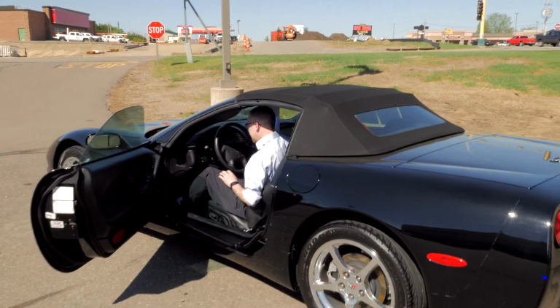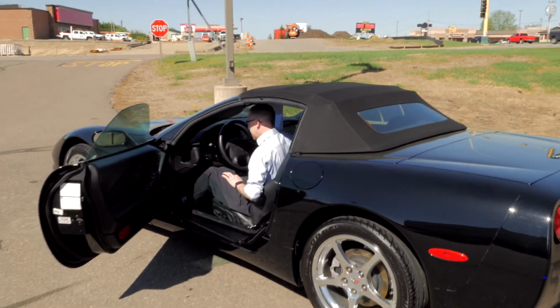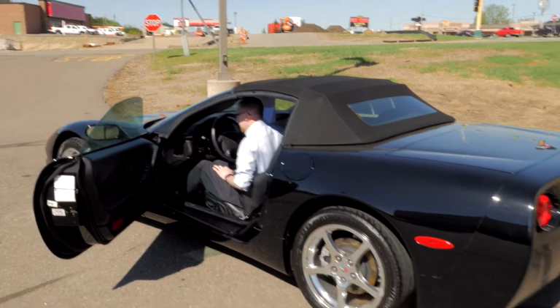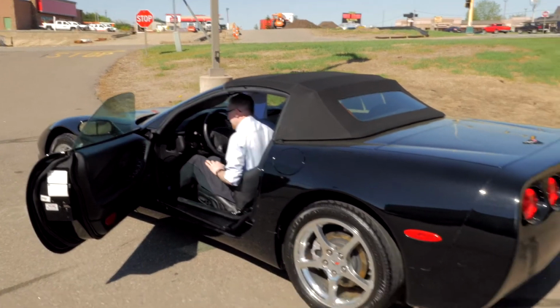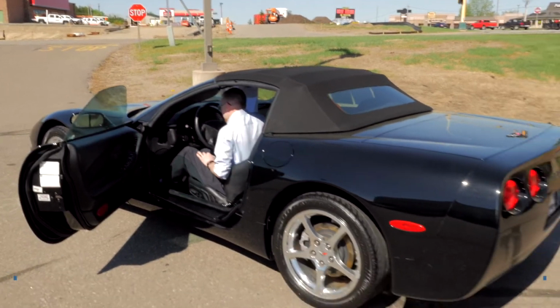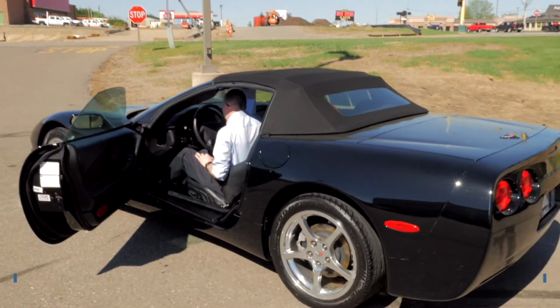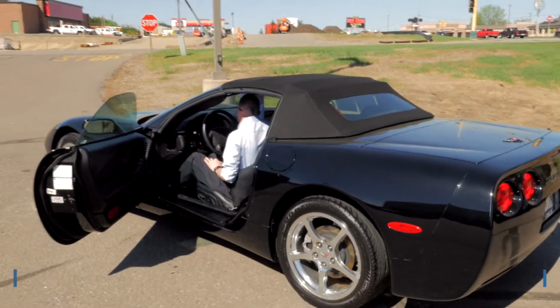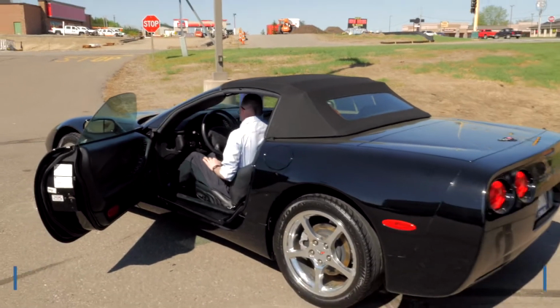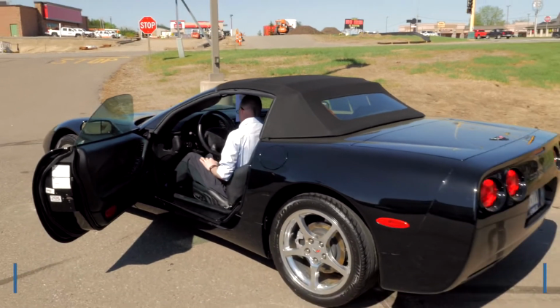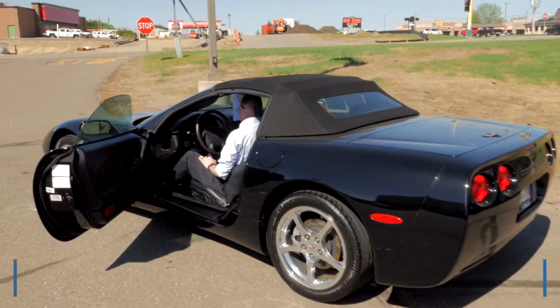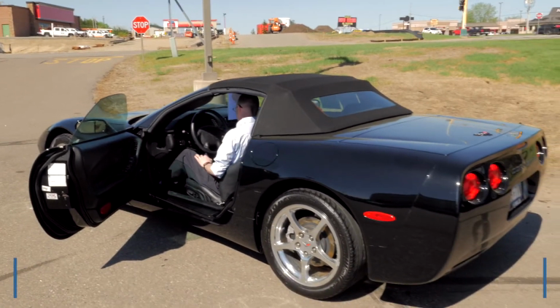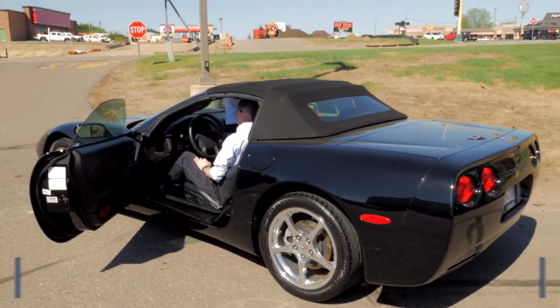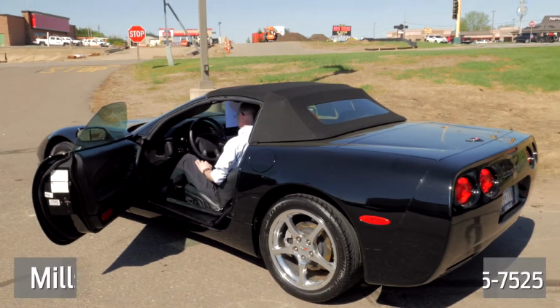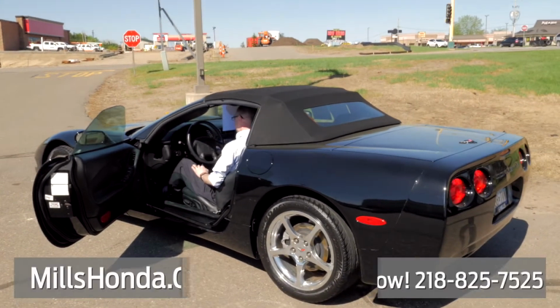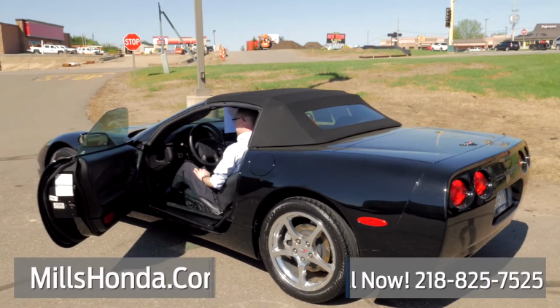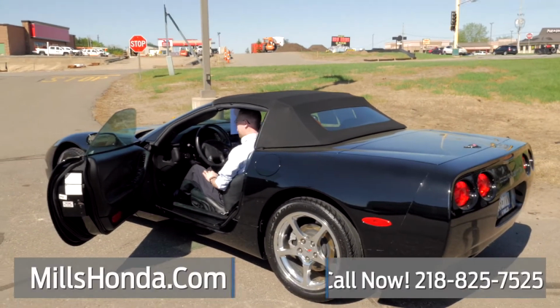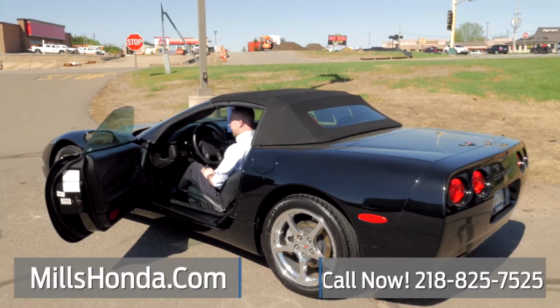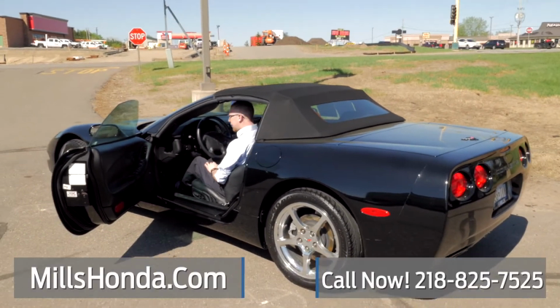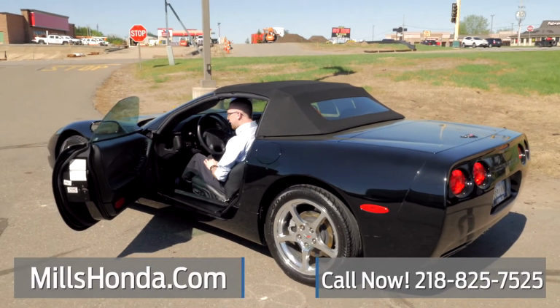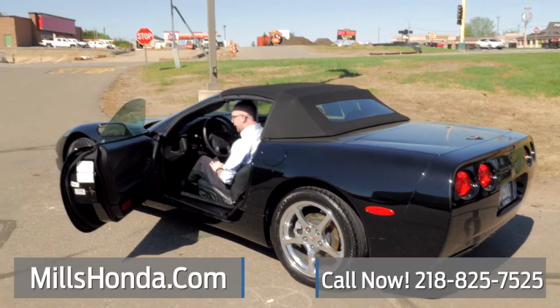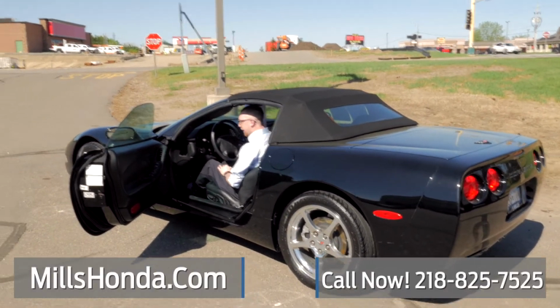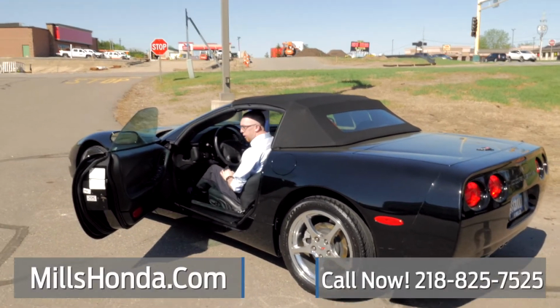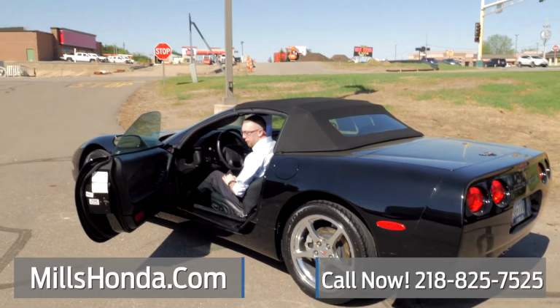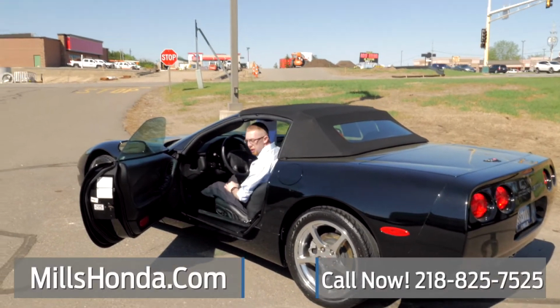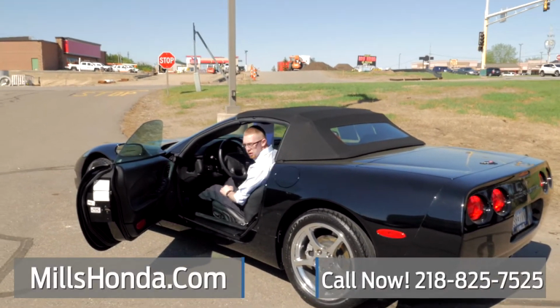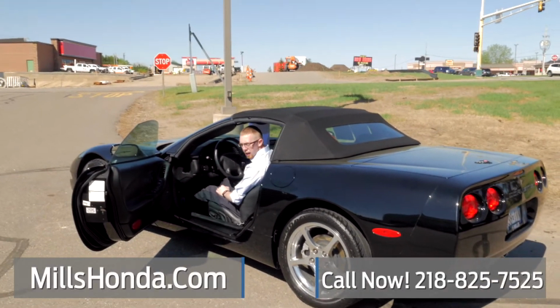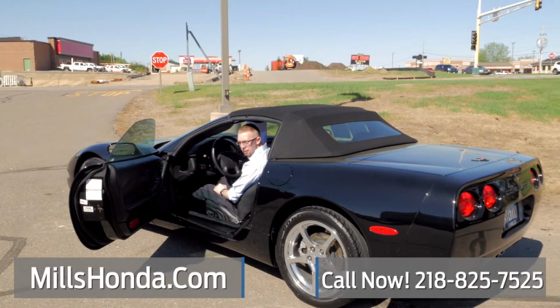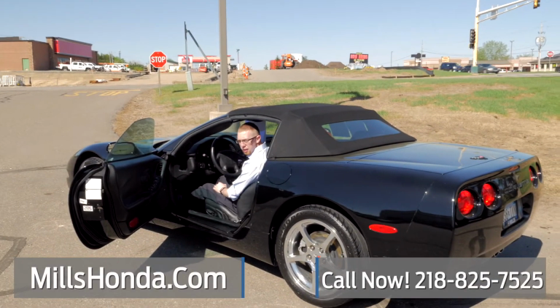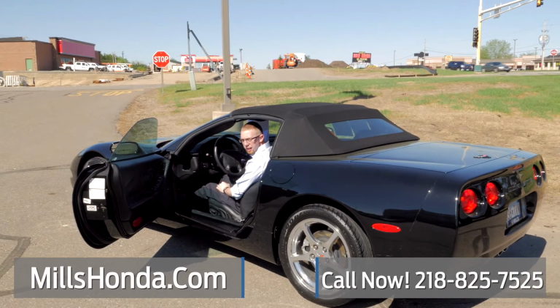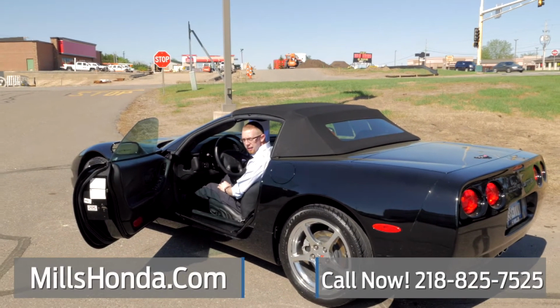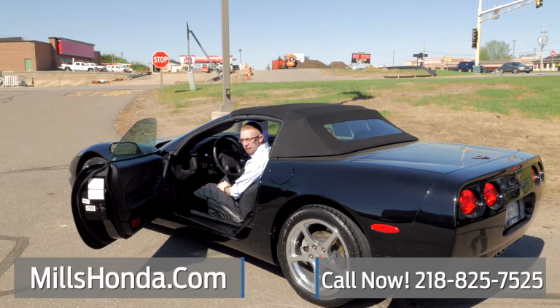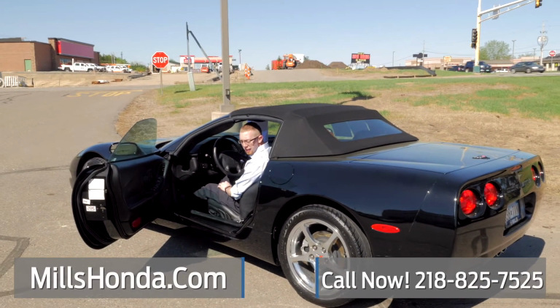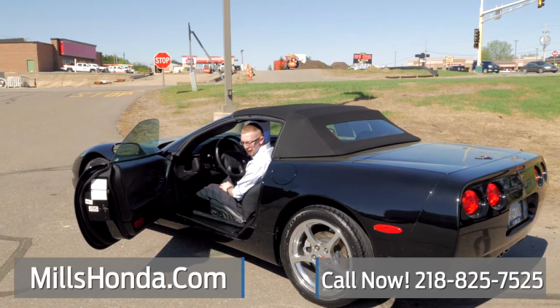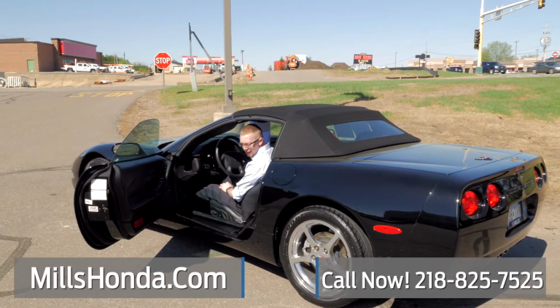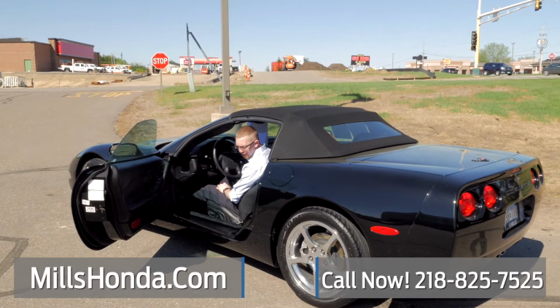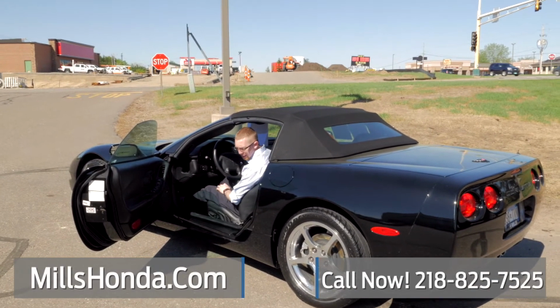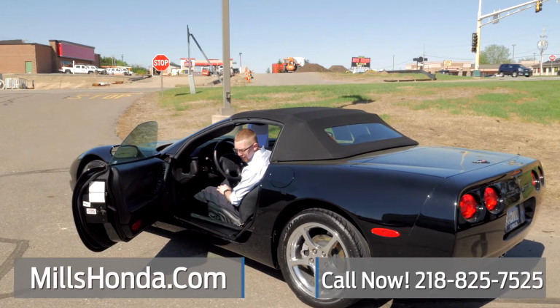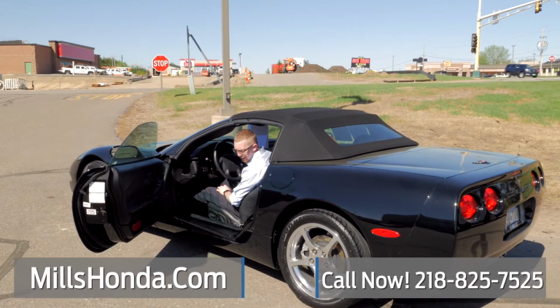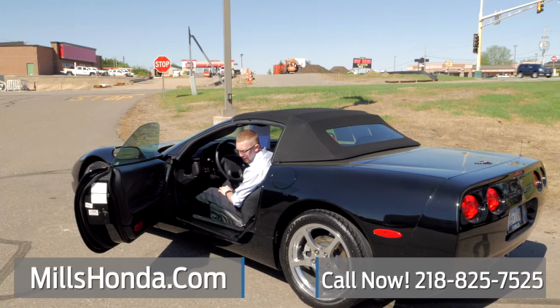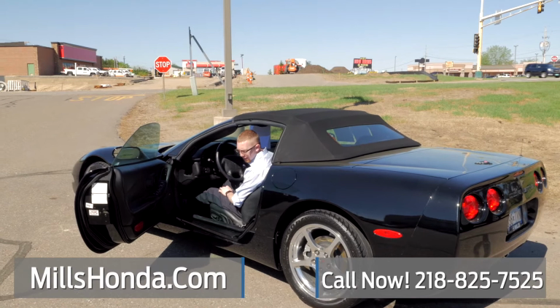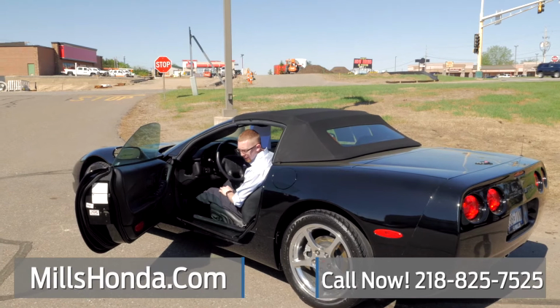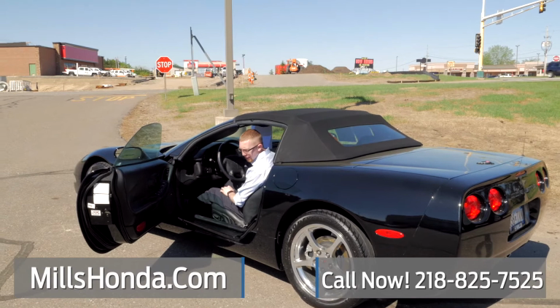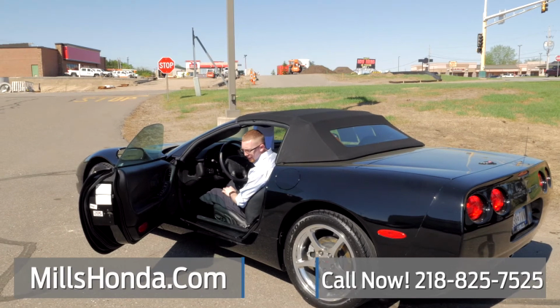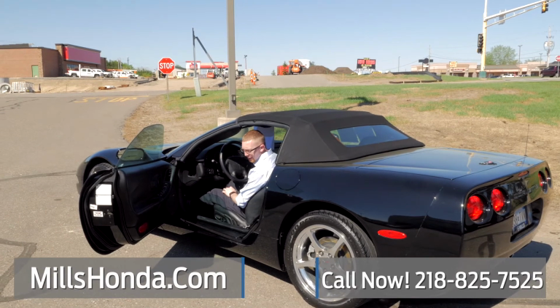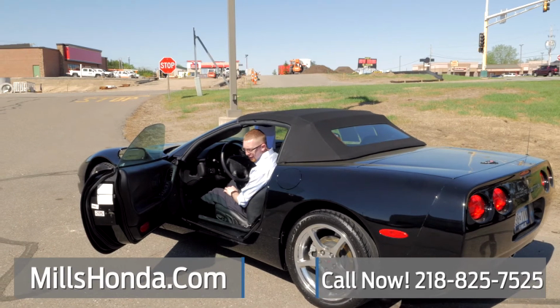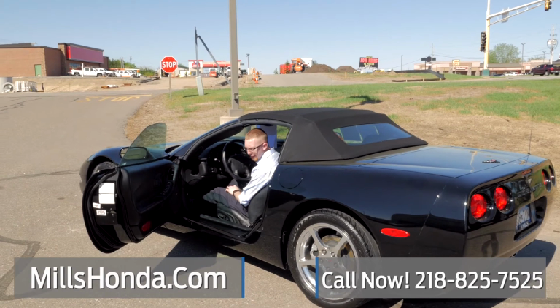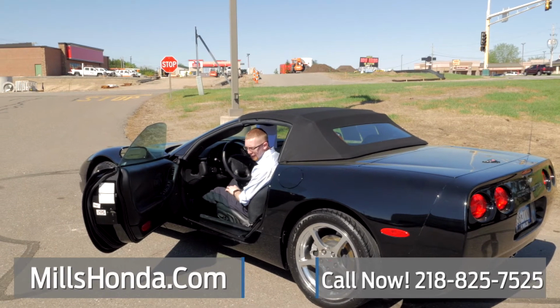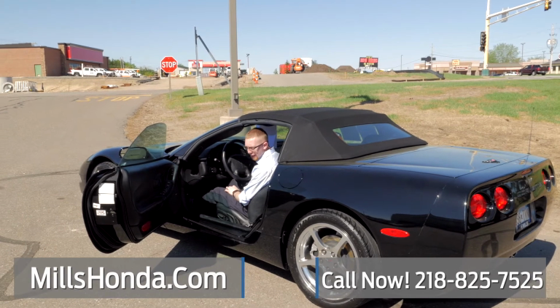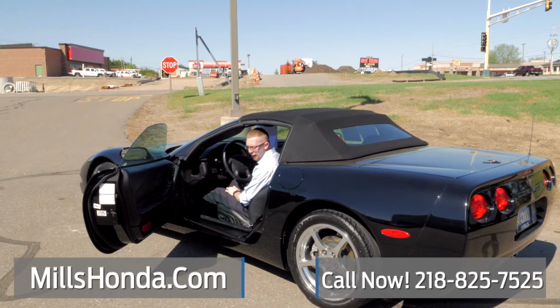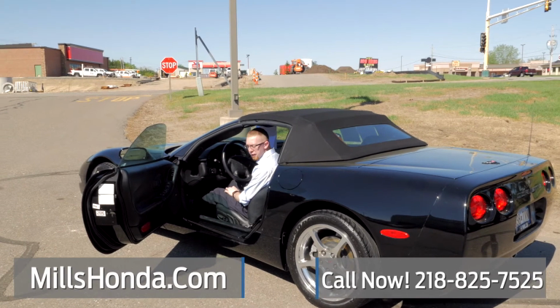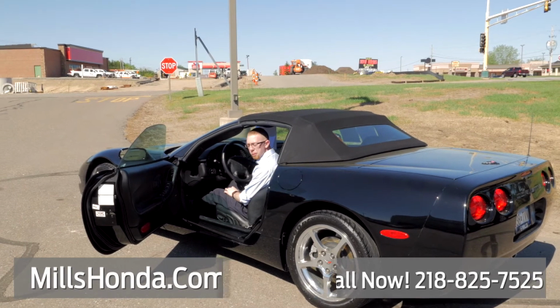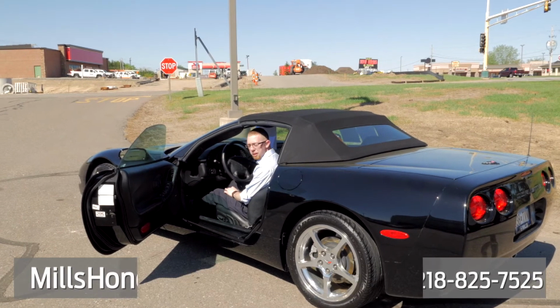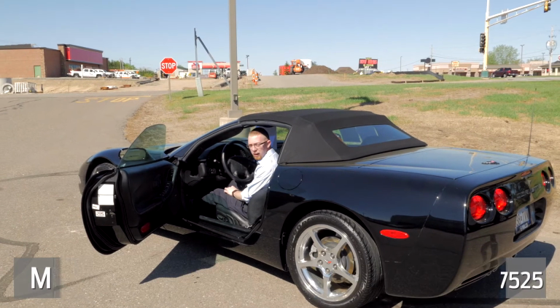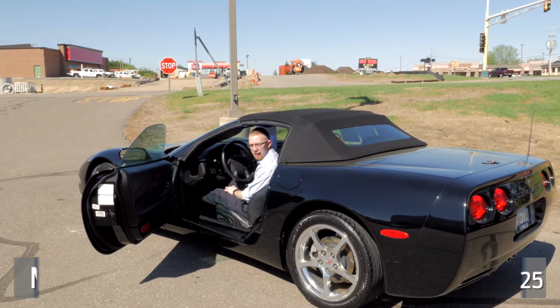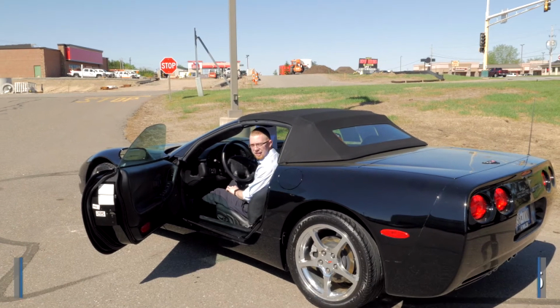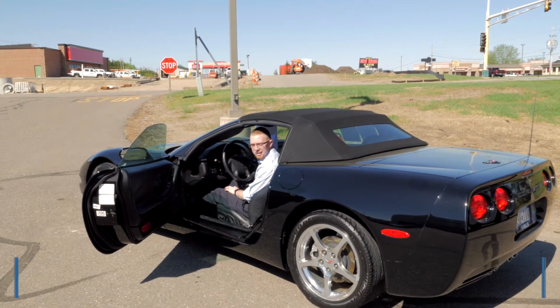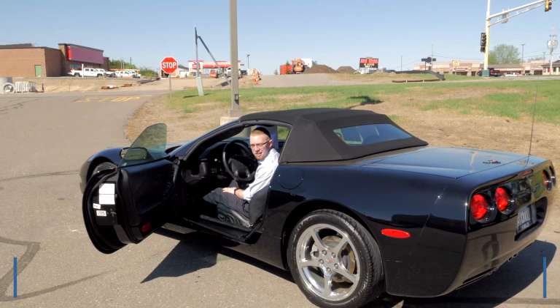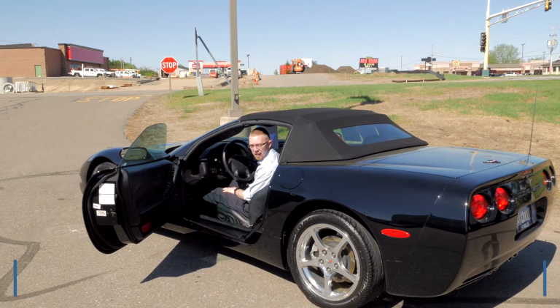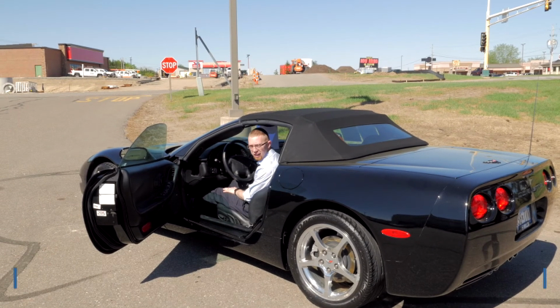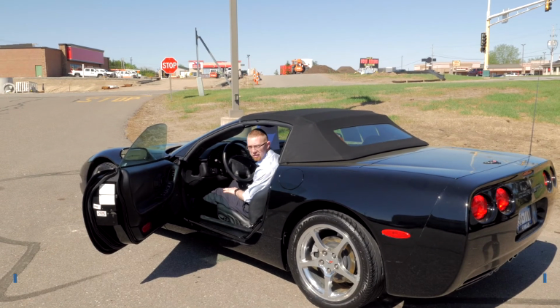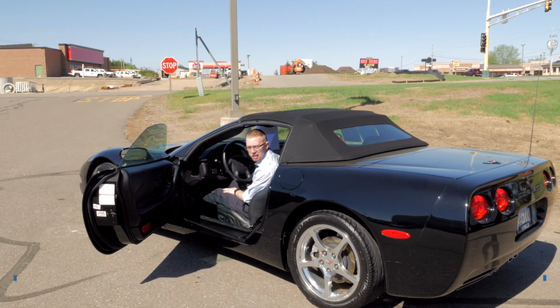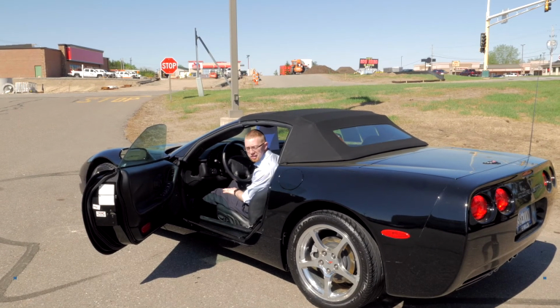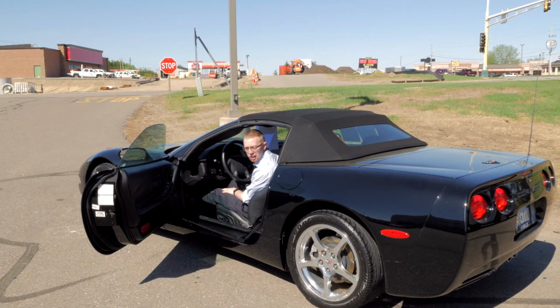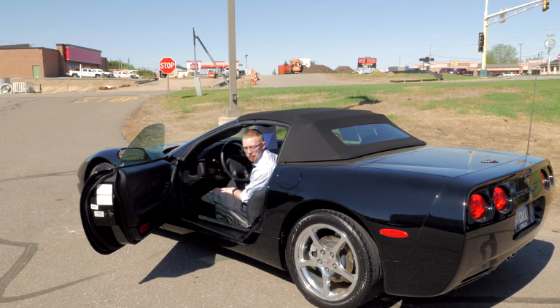Make sure you come on in — we're ready to take it out for a drive with you, and you'll be riding in style this summer.